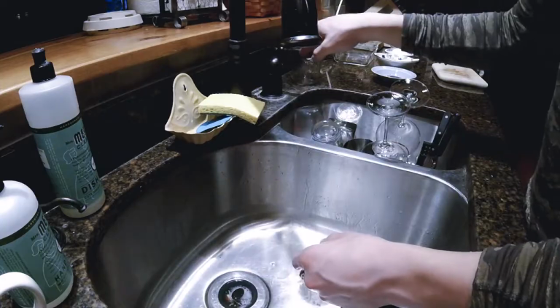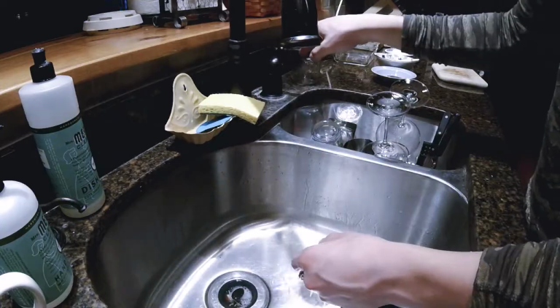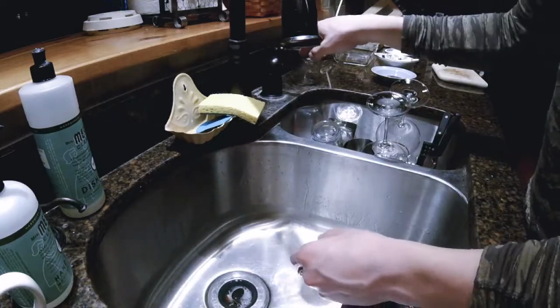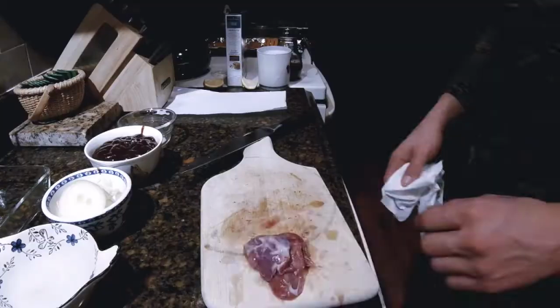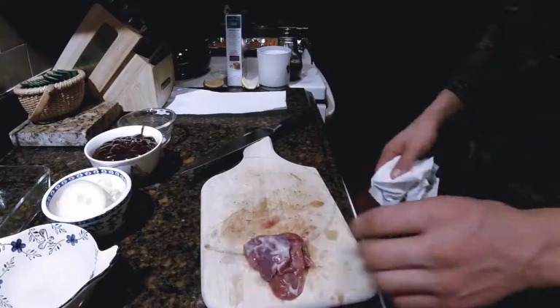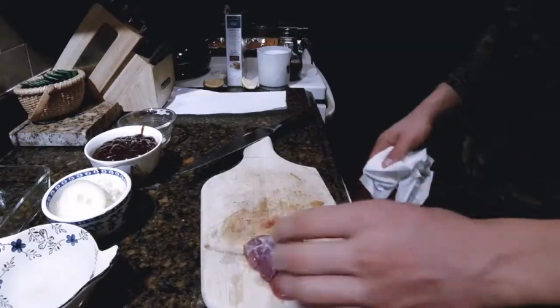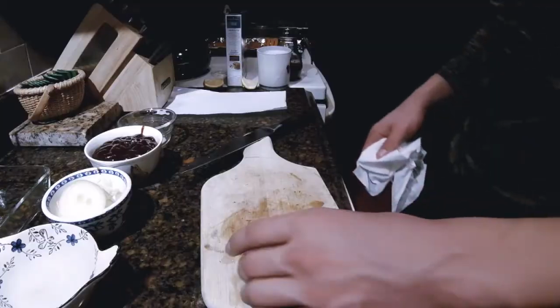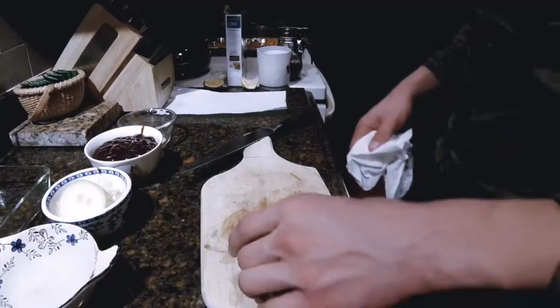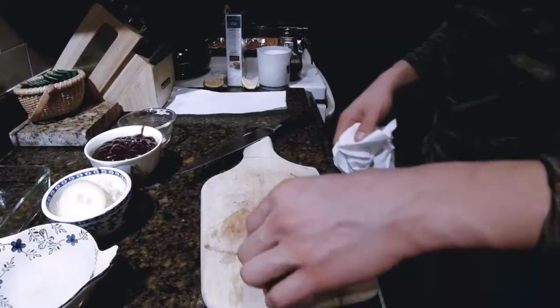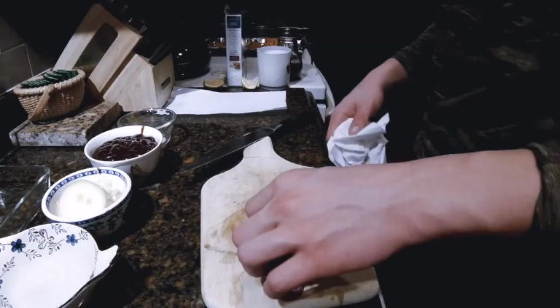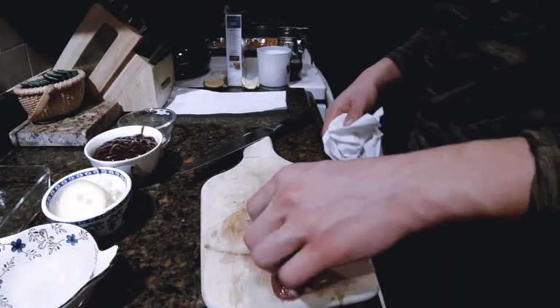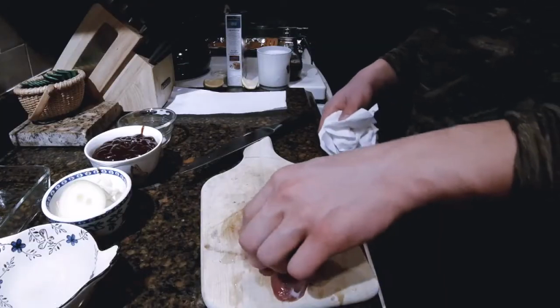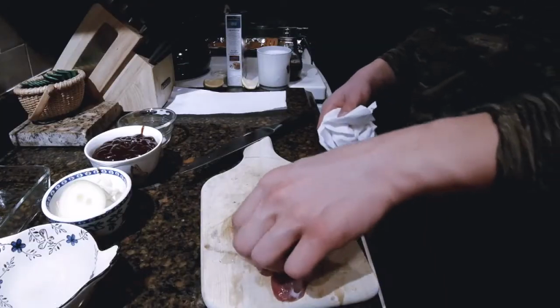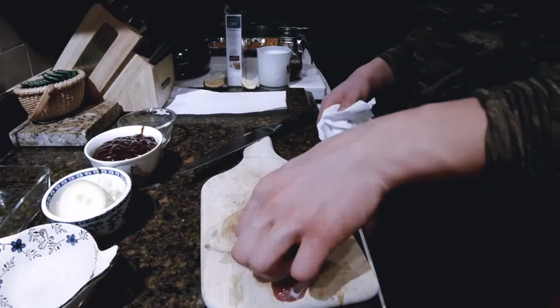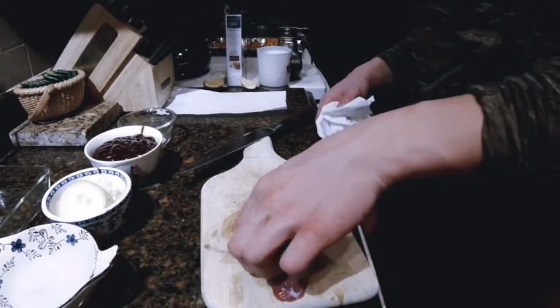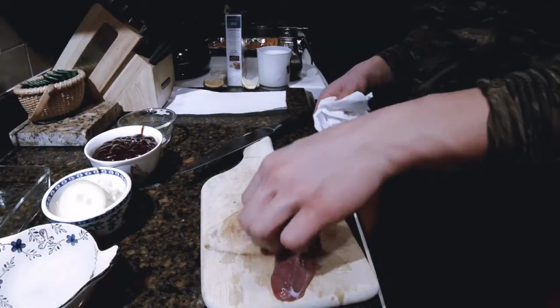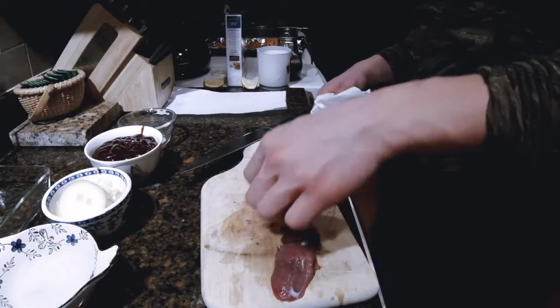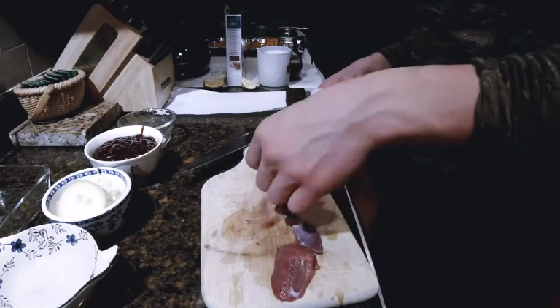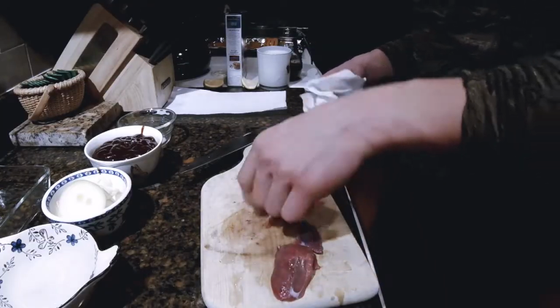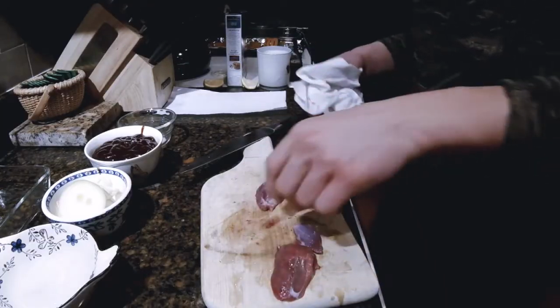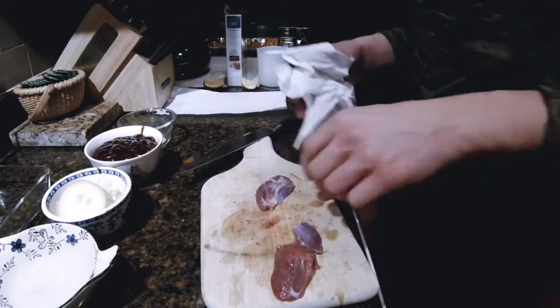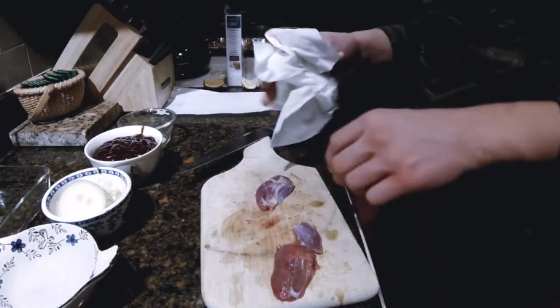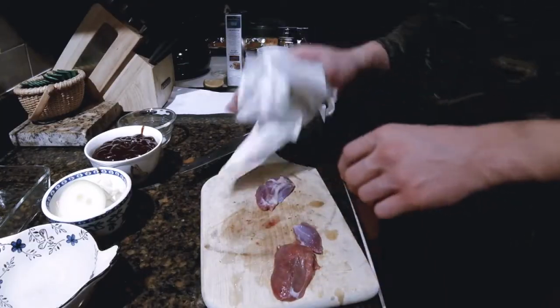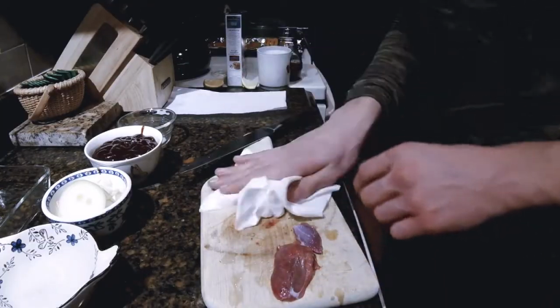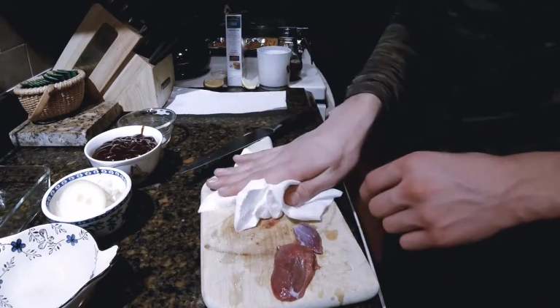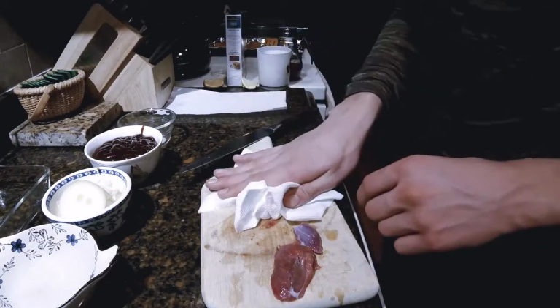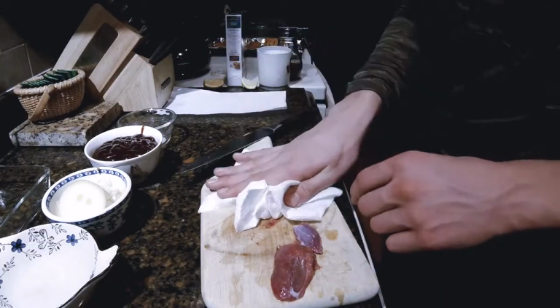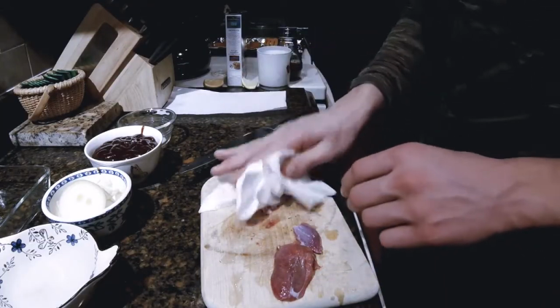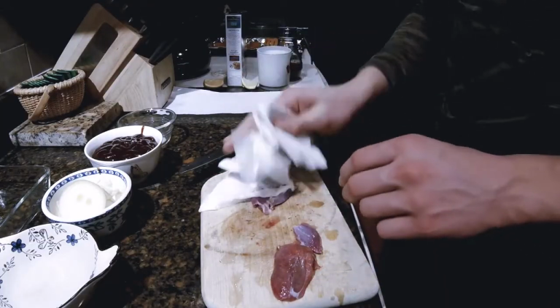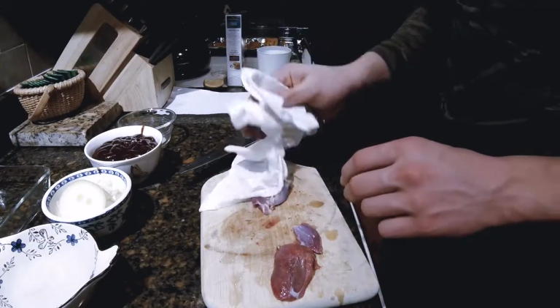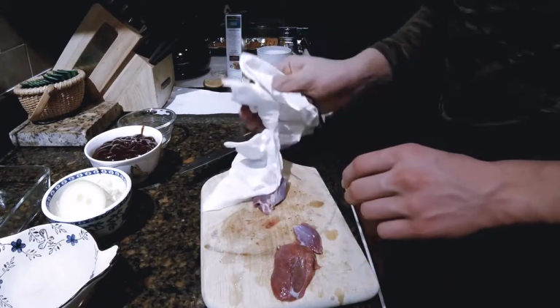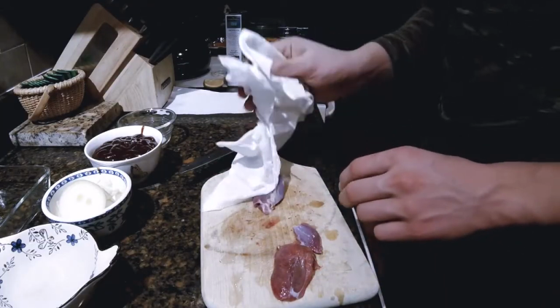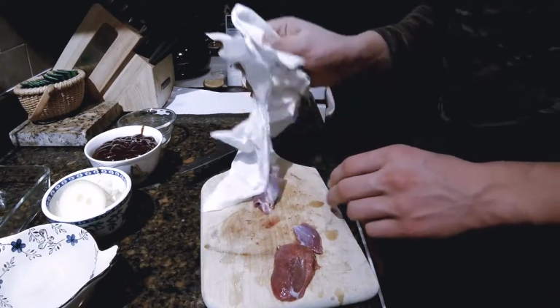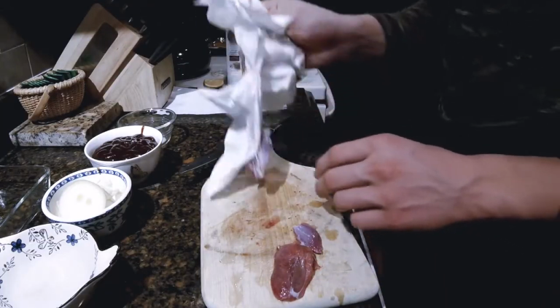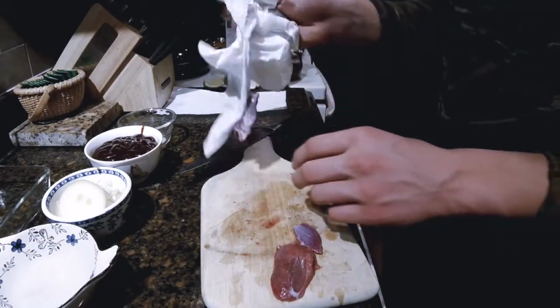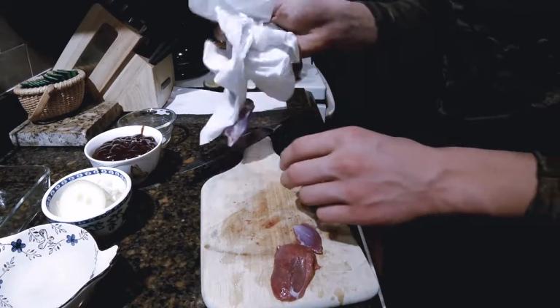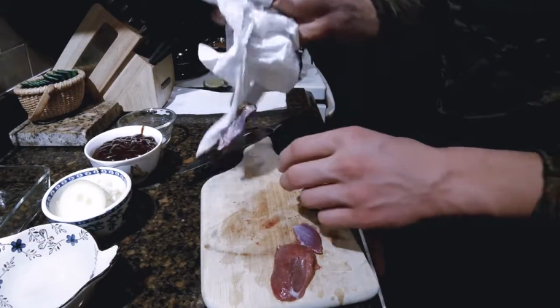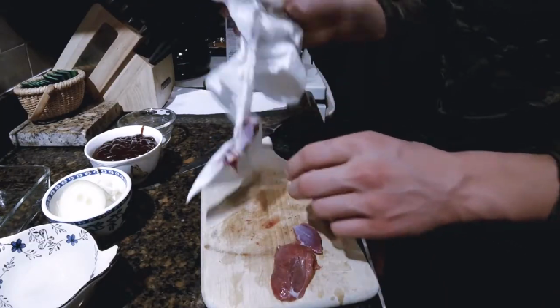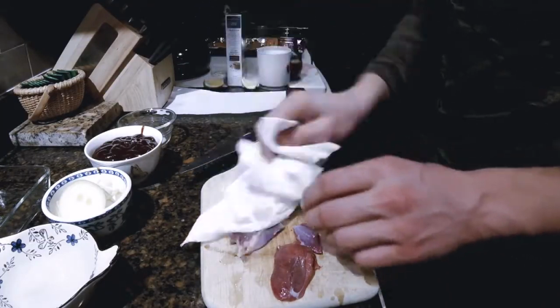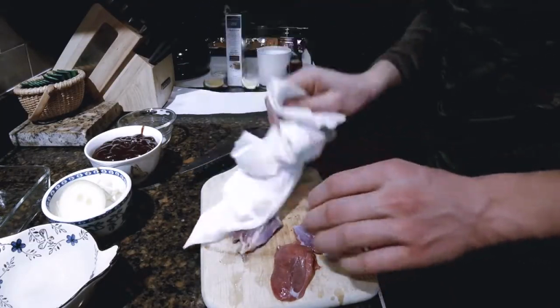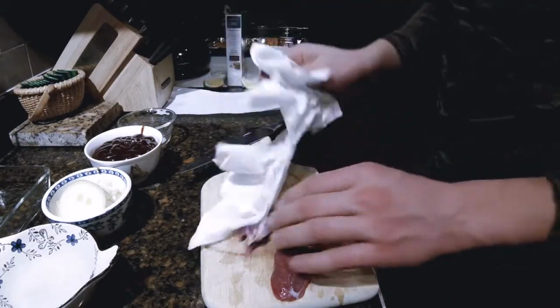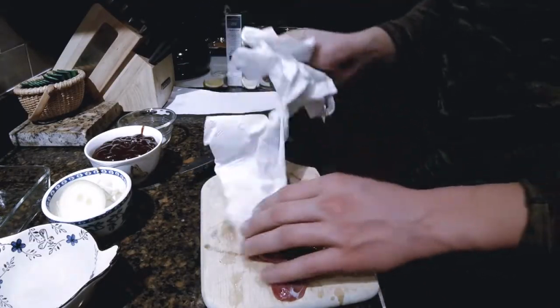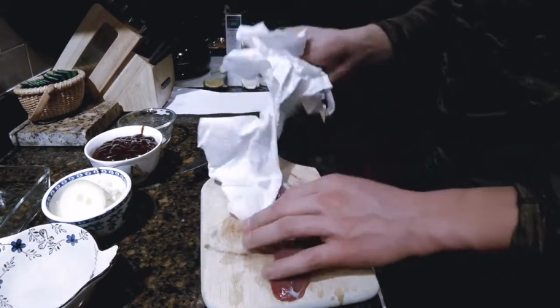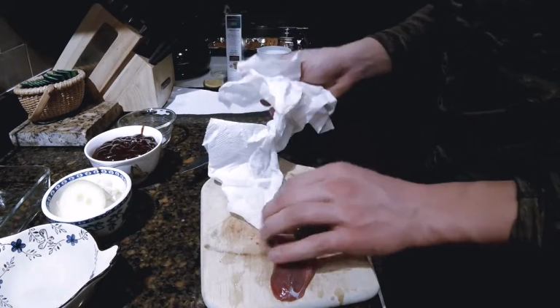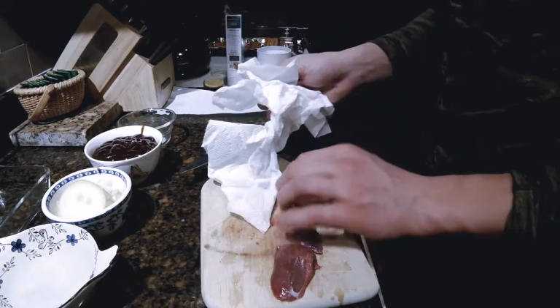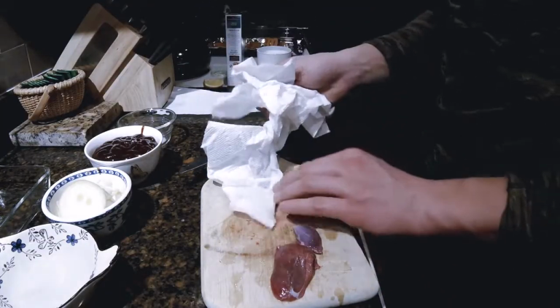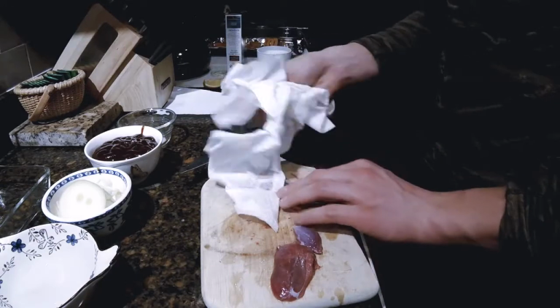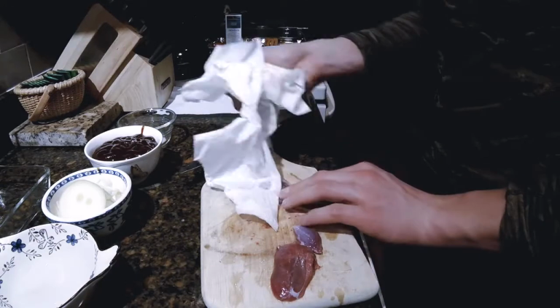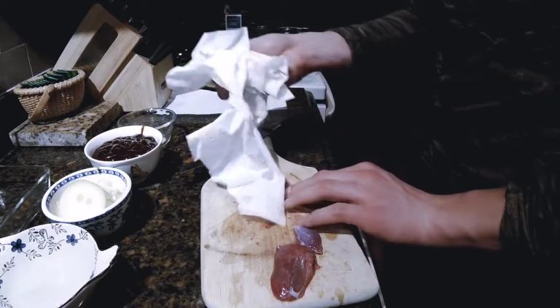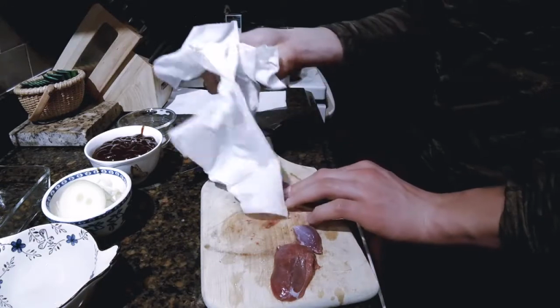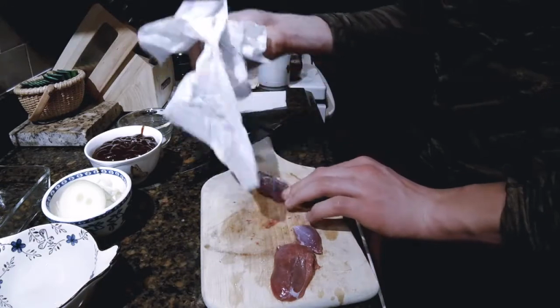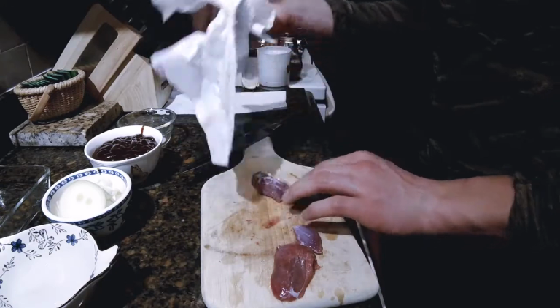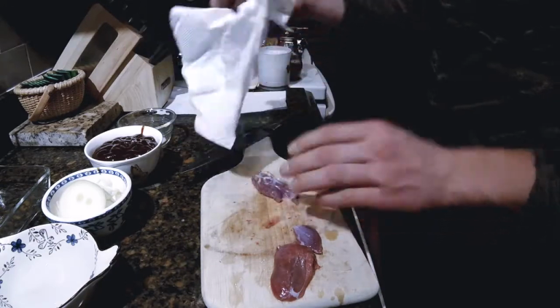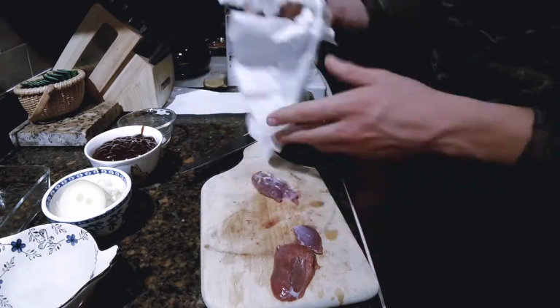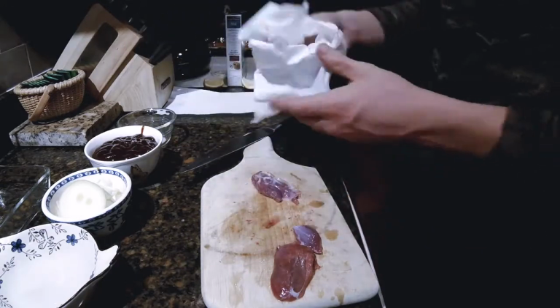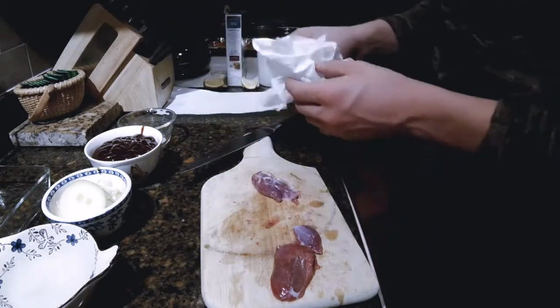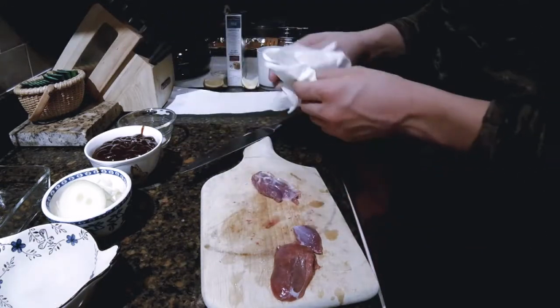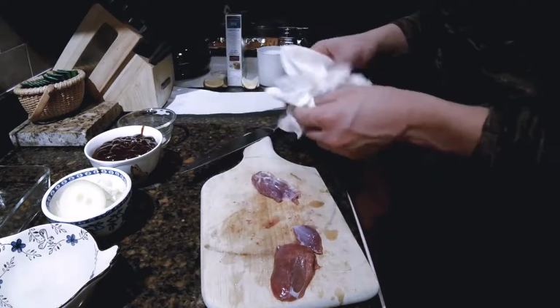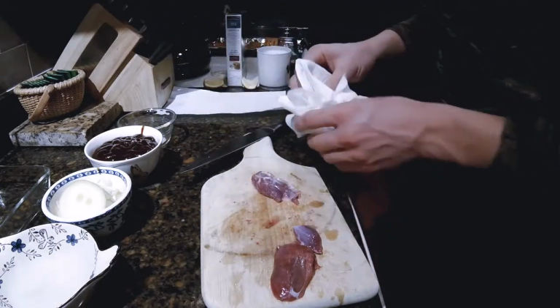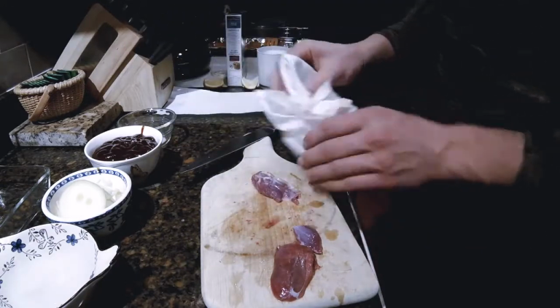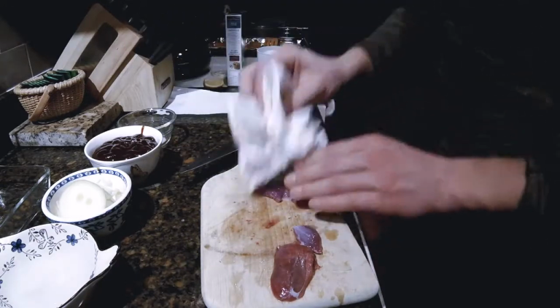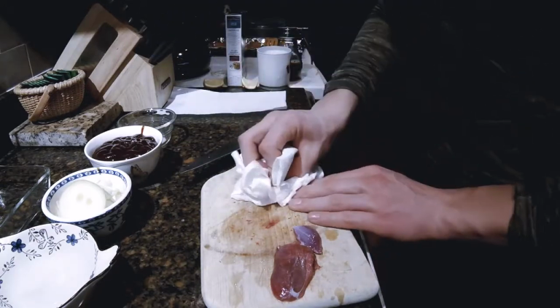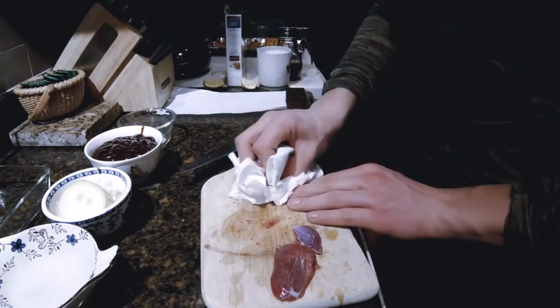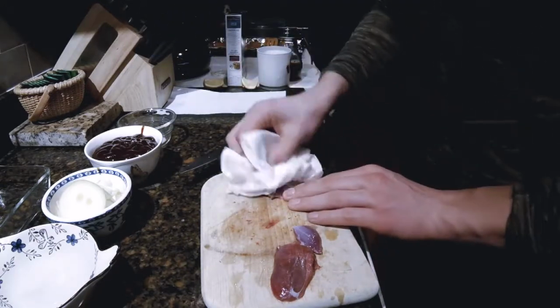So I have my meat rinsed off, so now I'm just going to pat the meat dry.